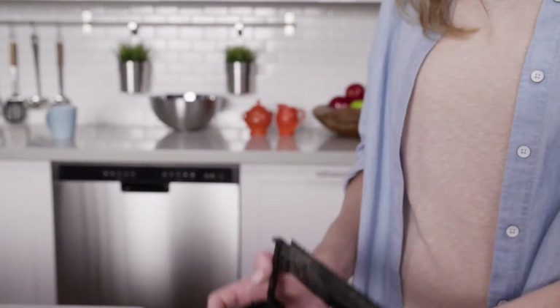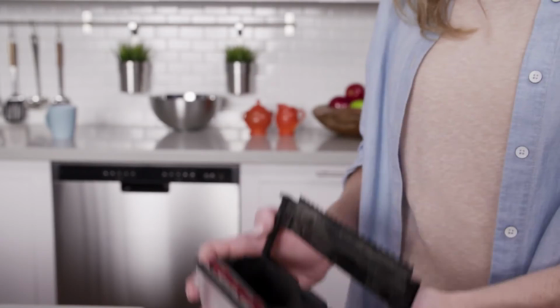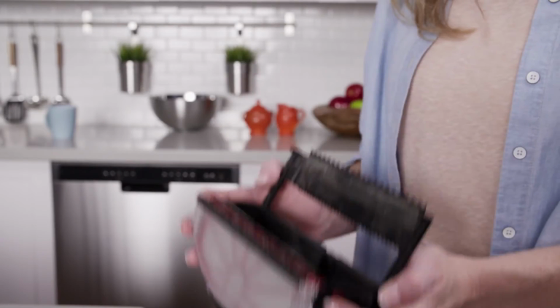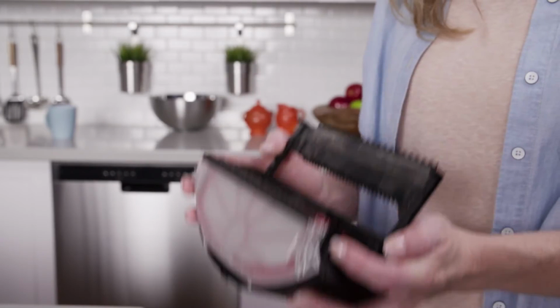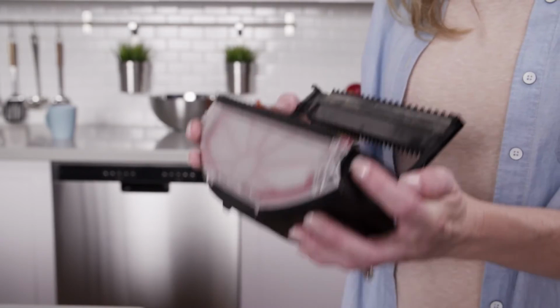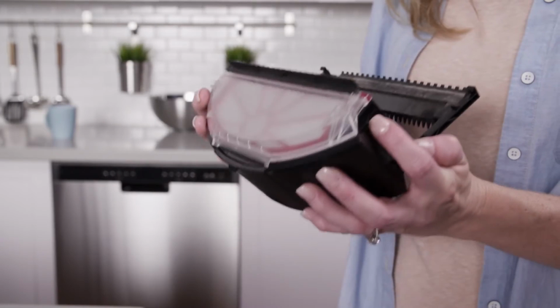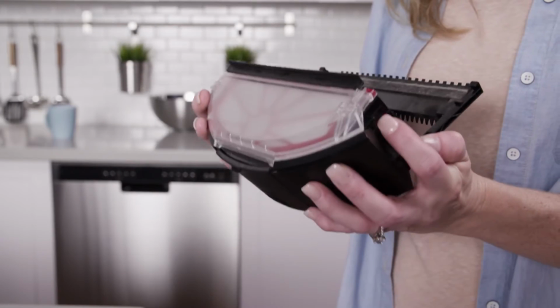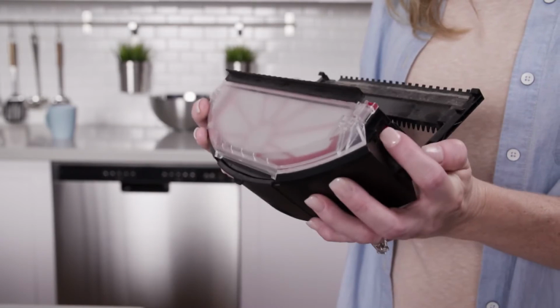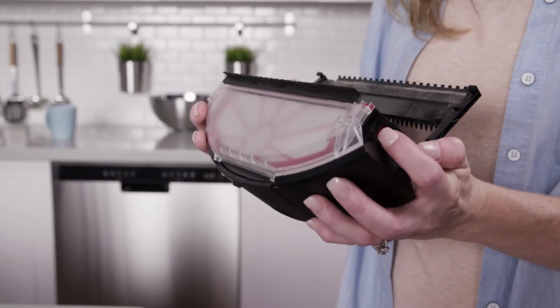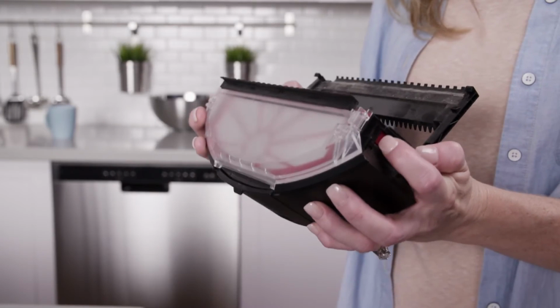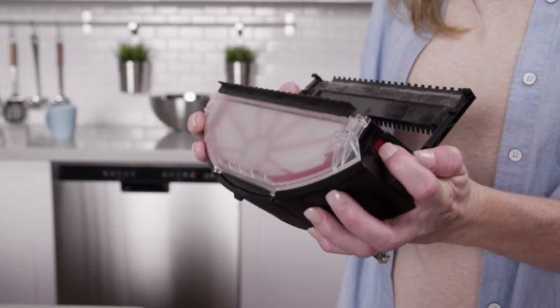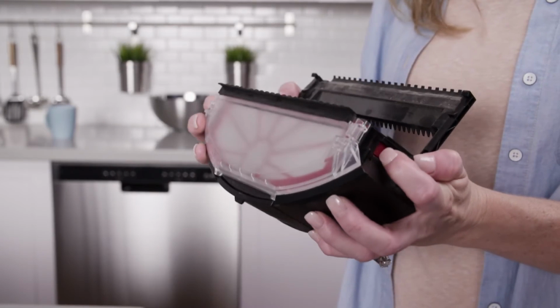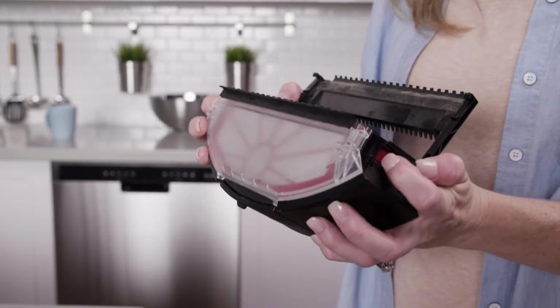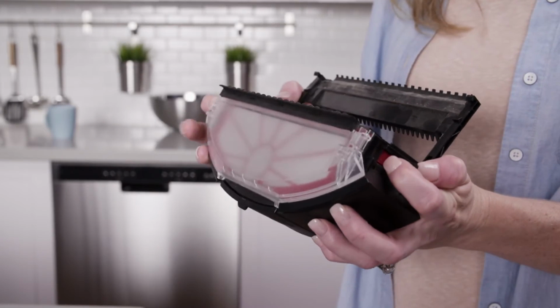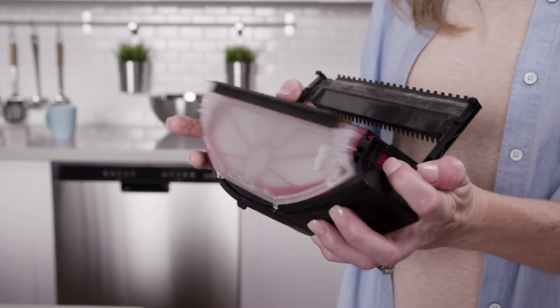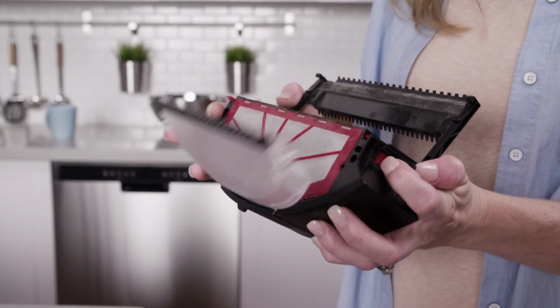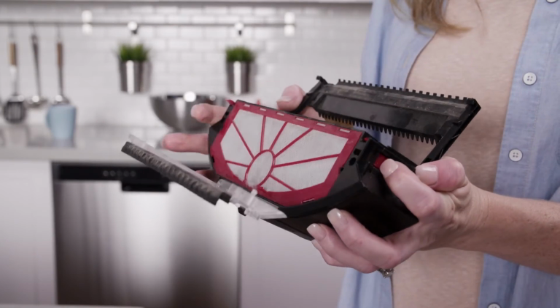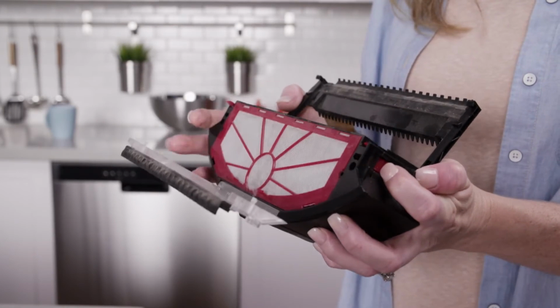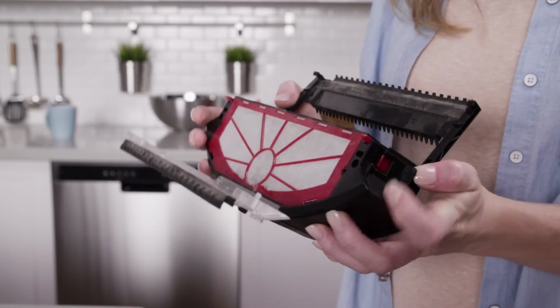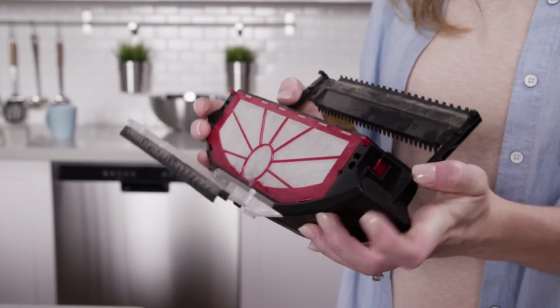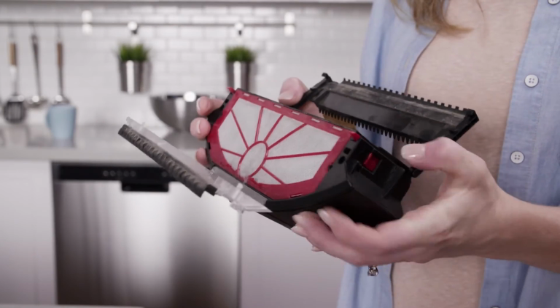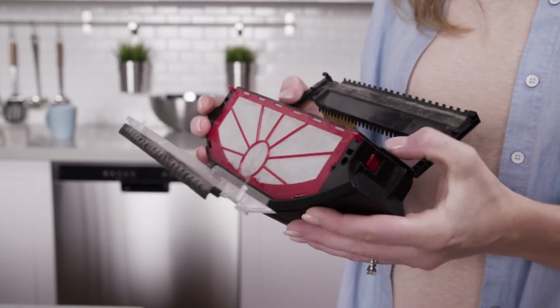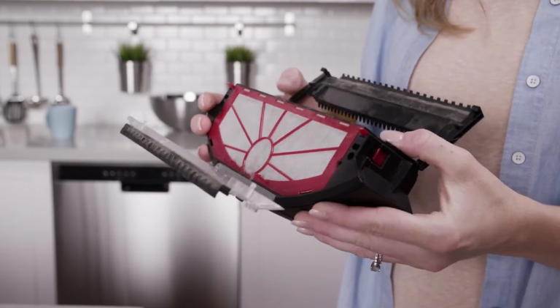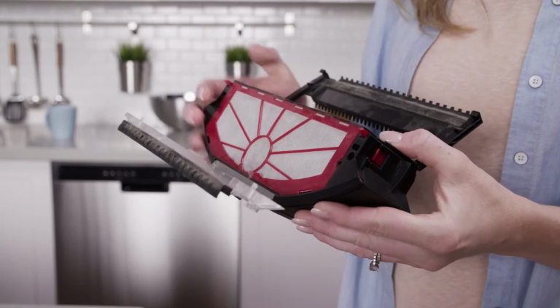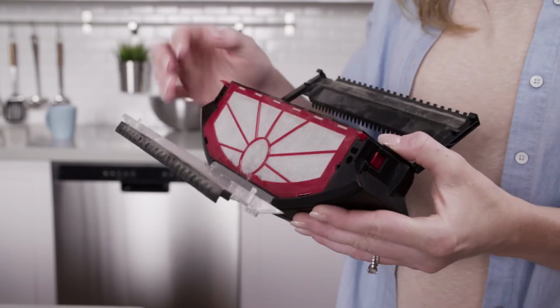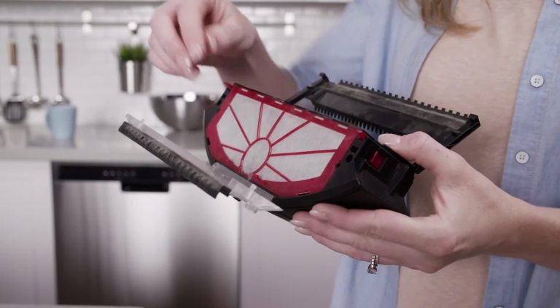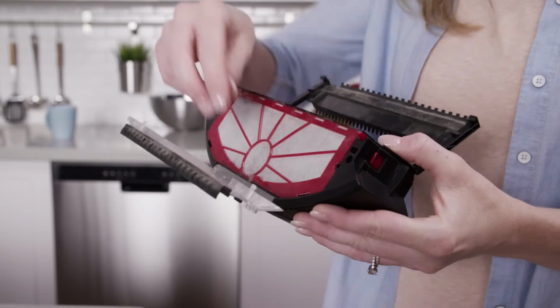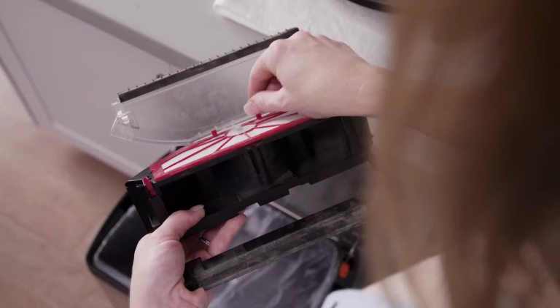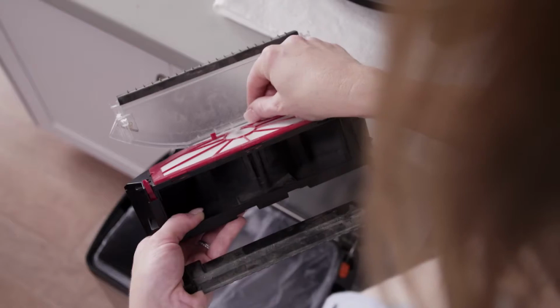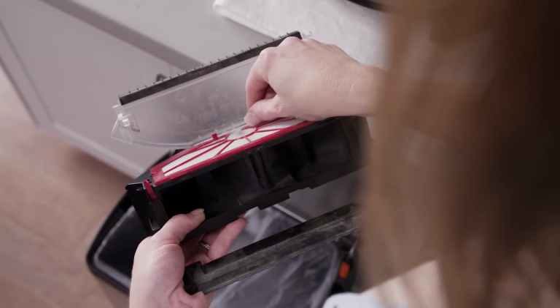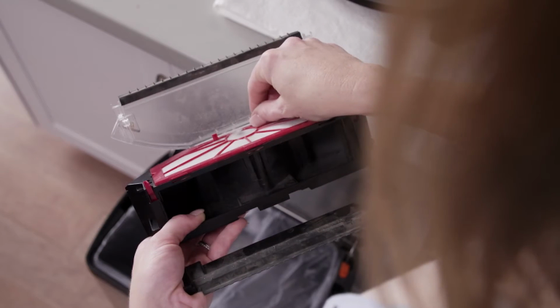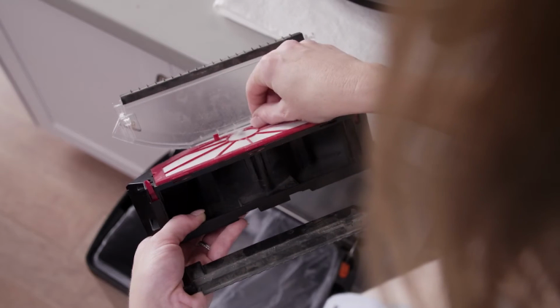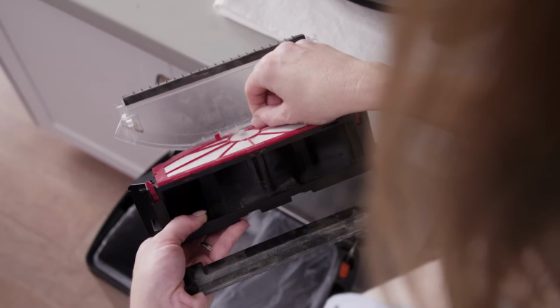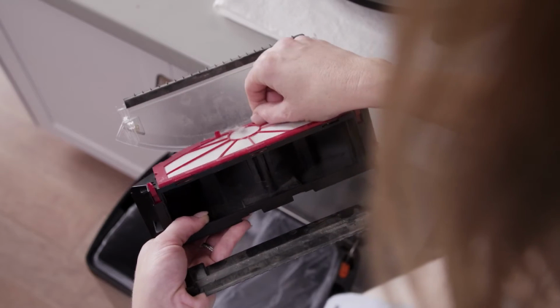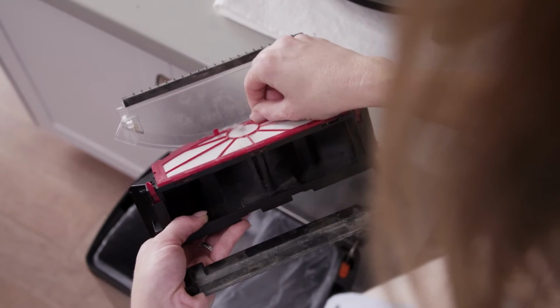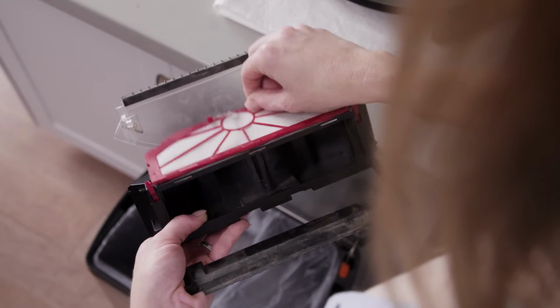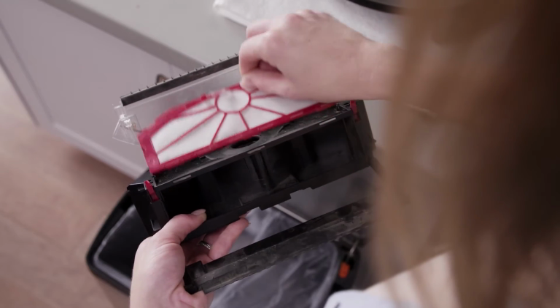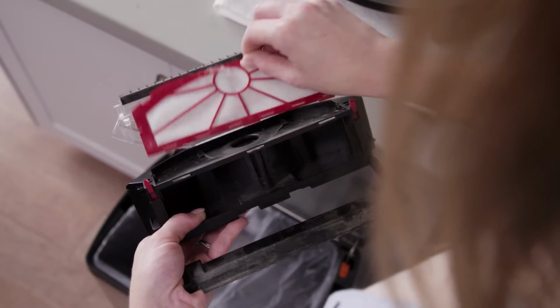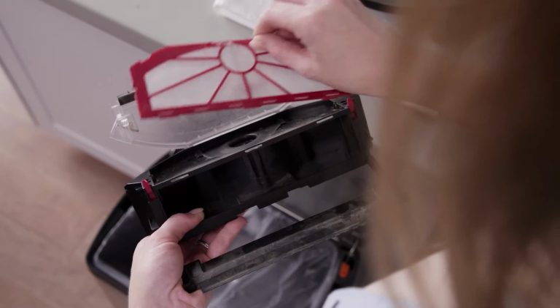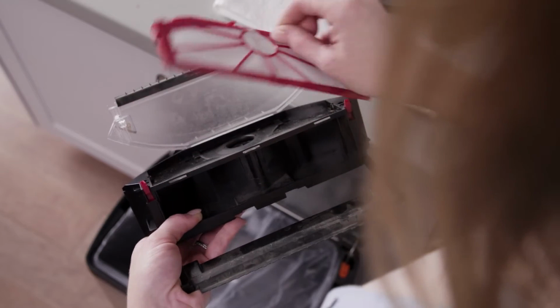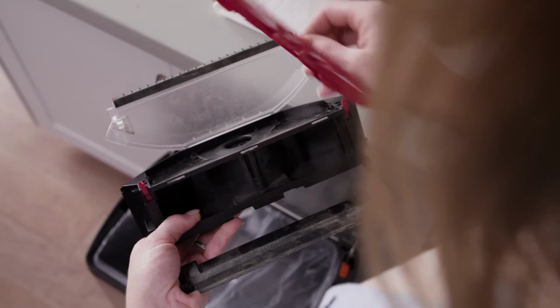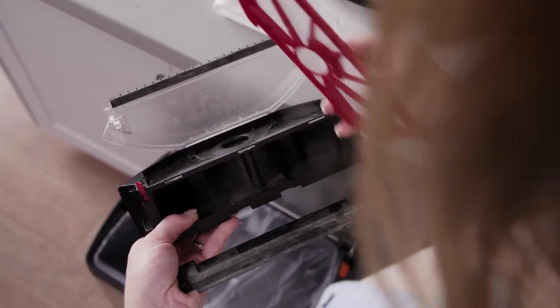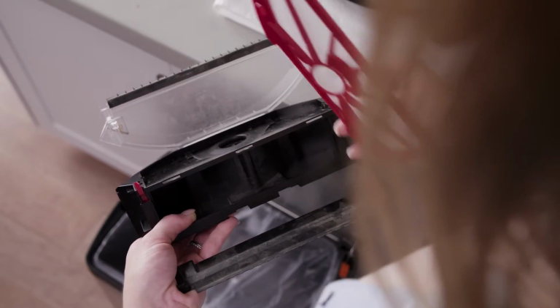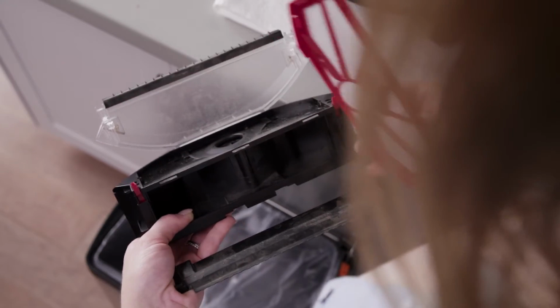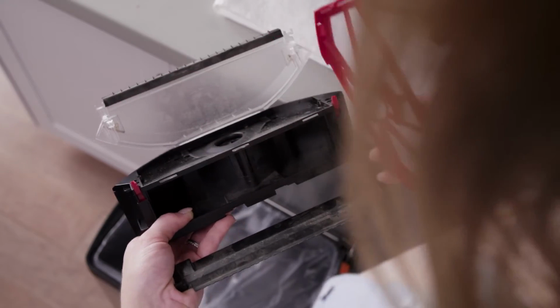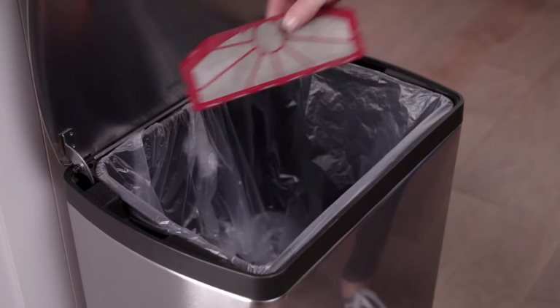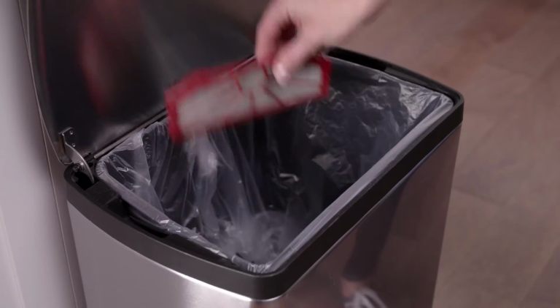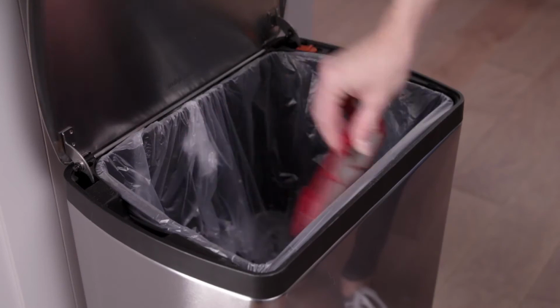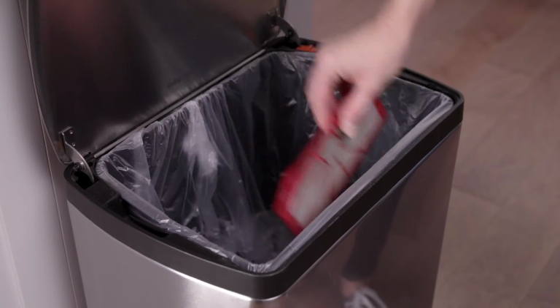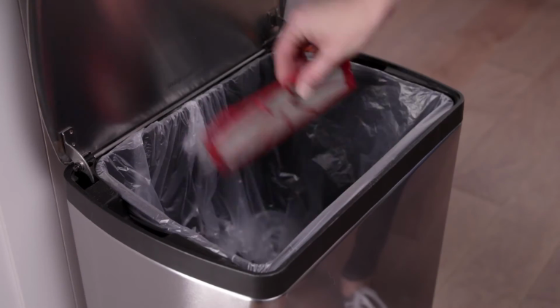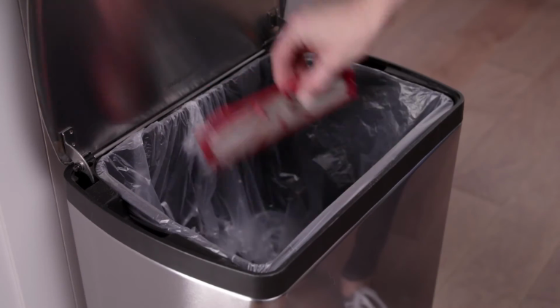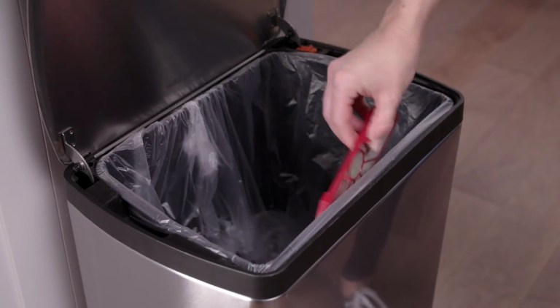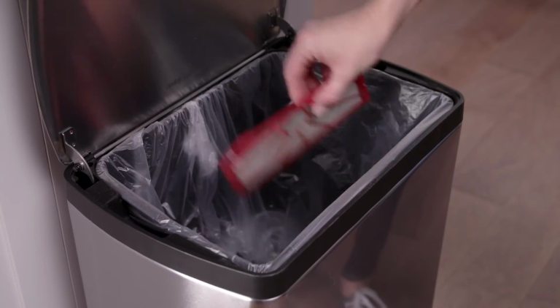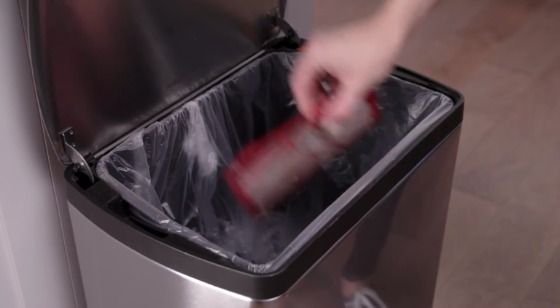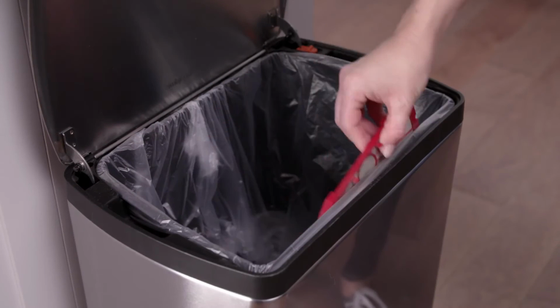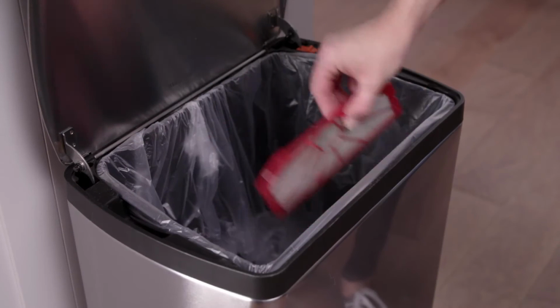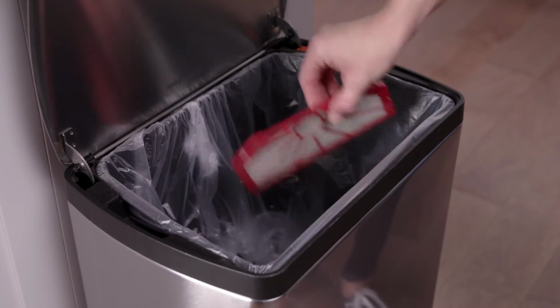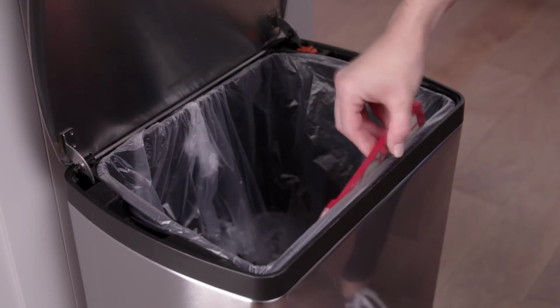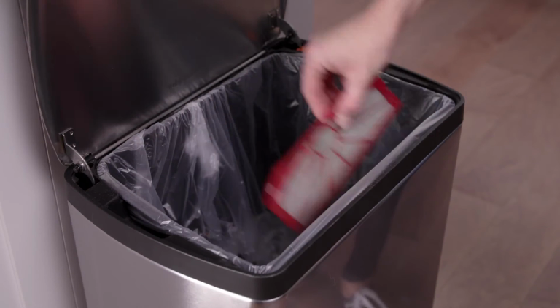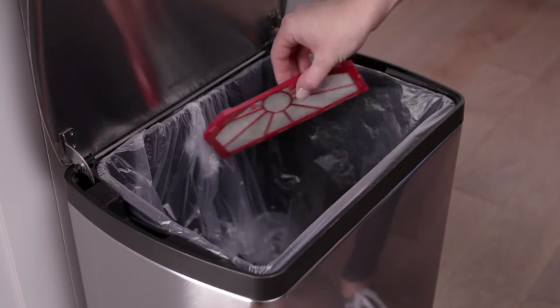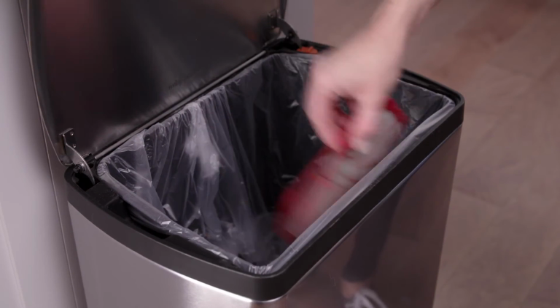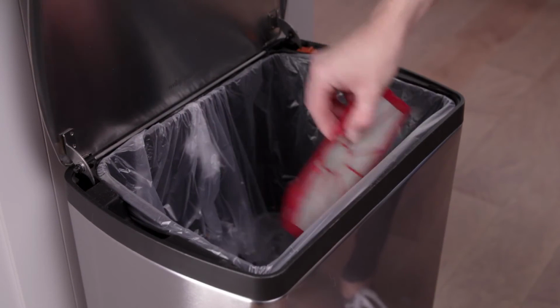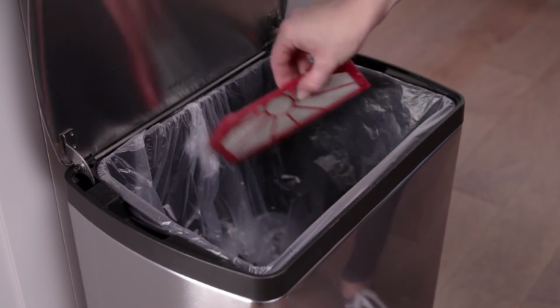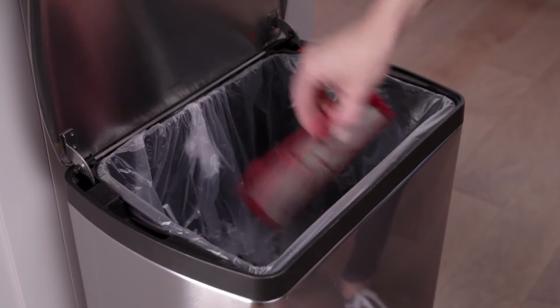Next, slide the locks up again to open the filter cover. Use the tabs to pull out the filter. Tap the filter over the trash to remove debris.